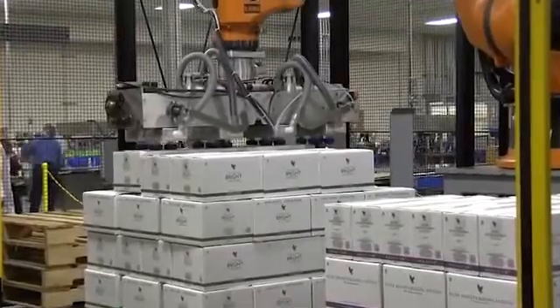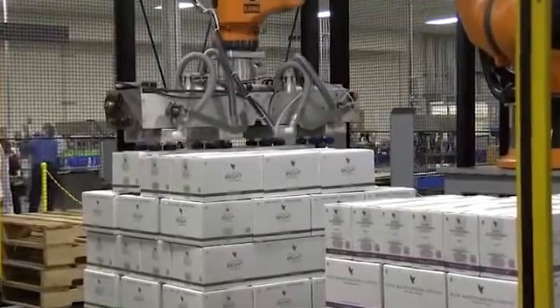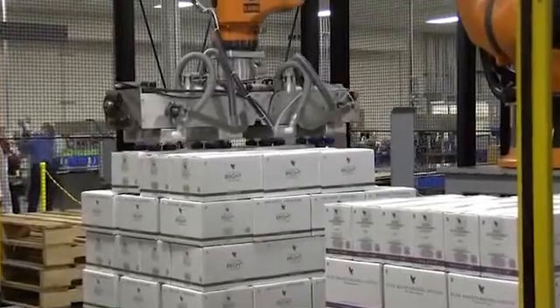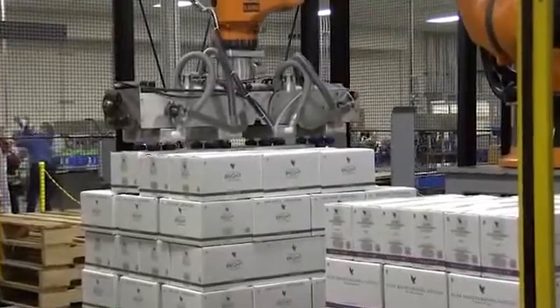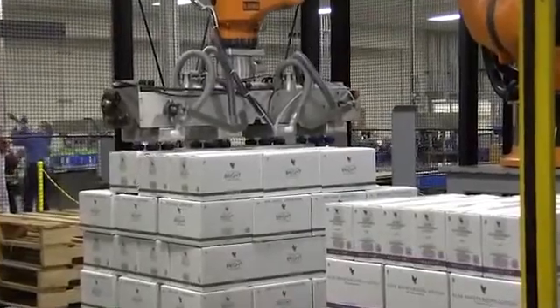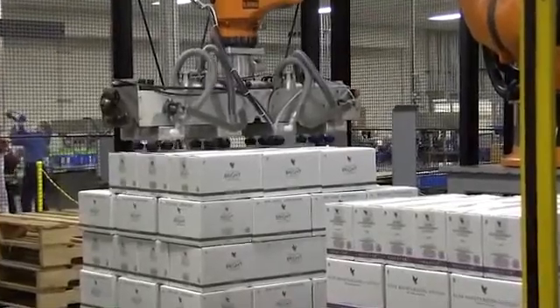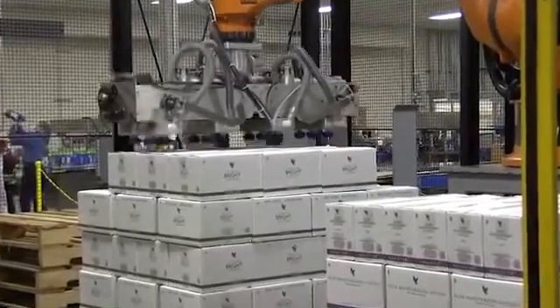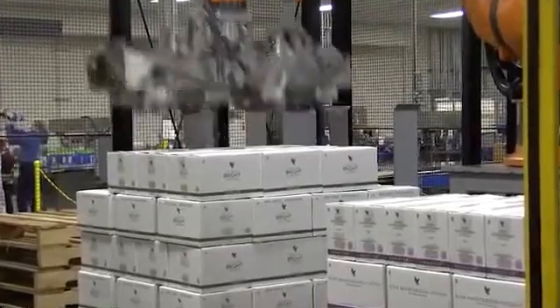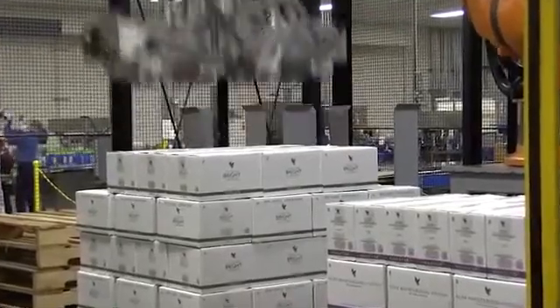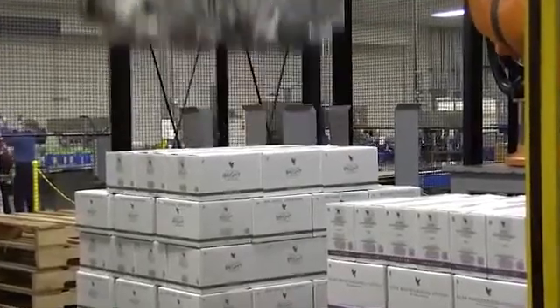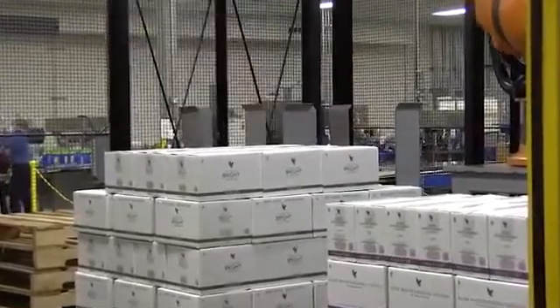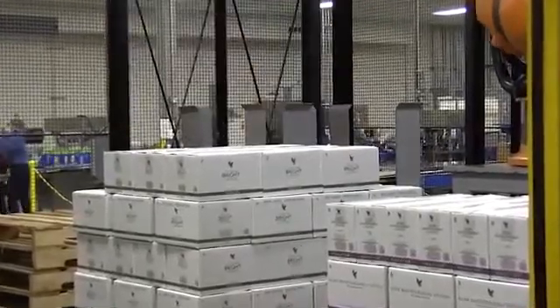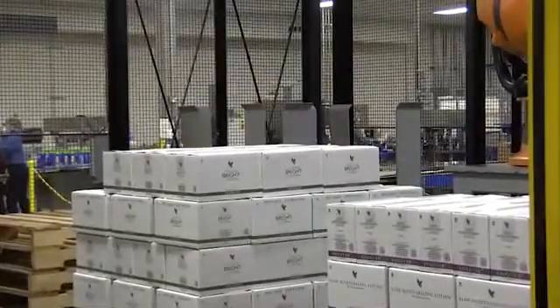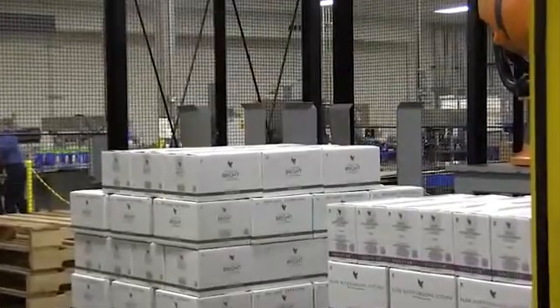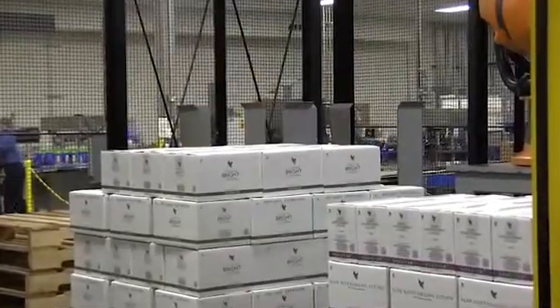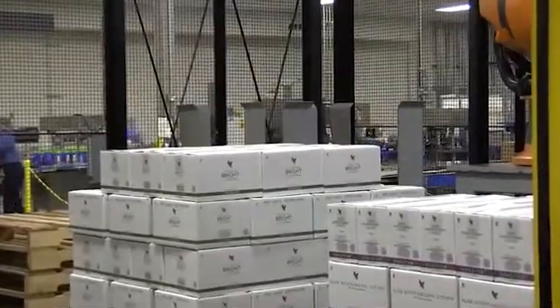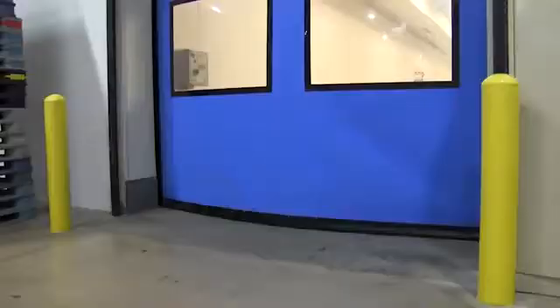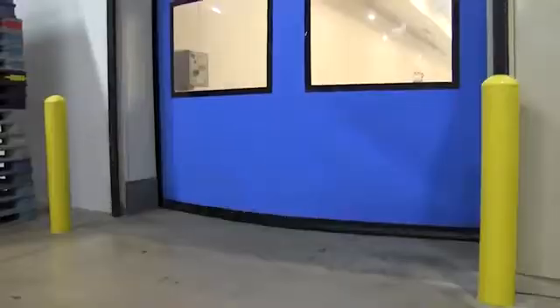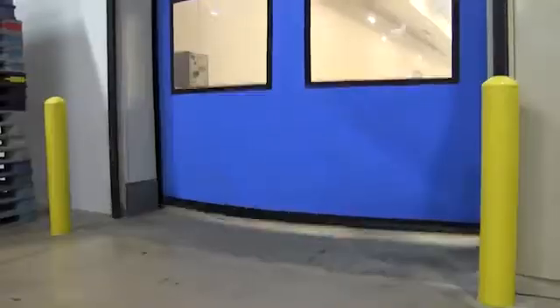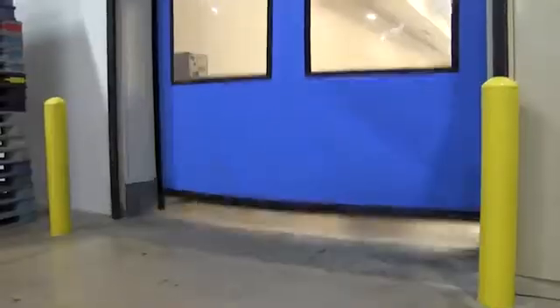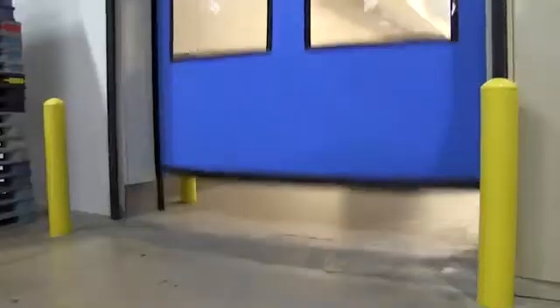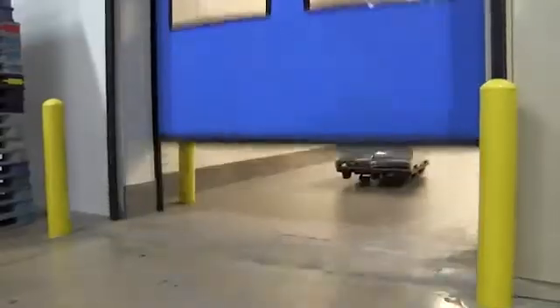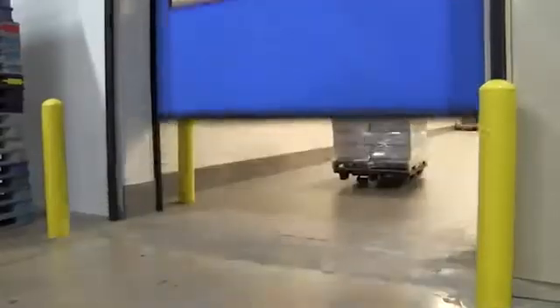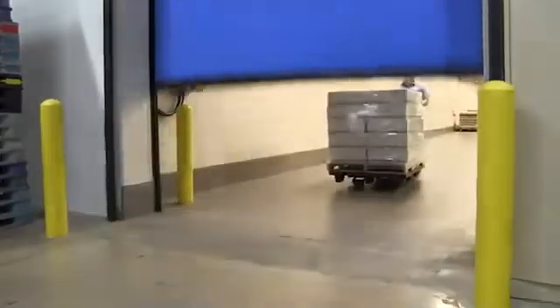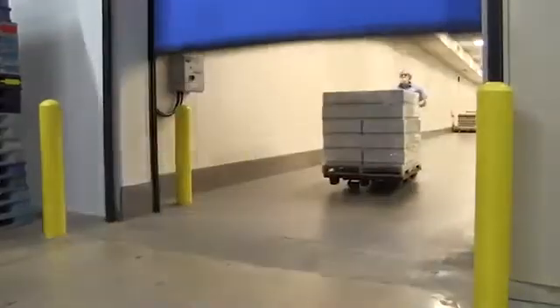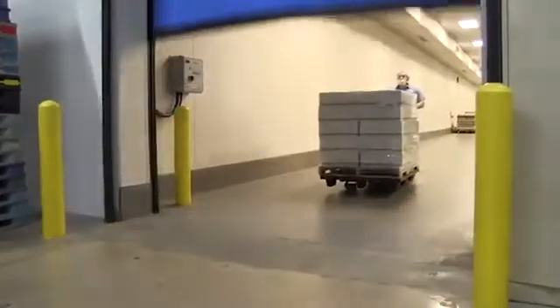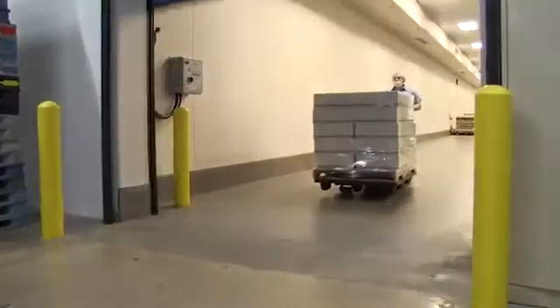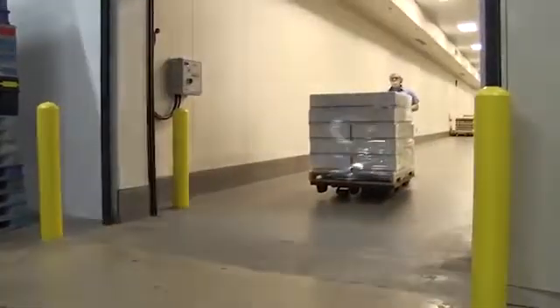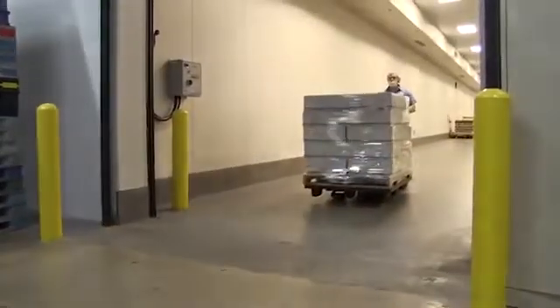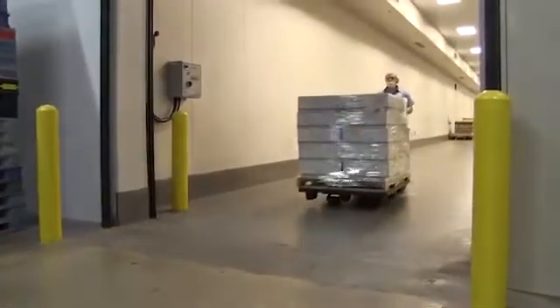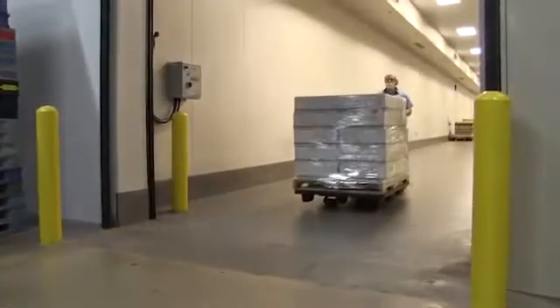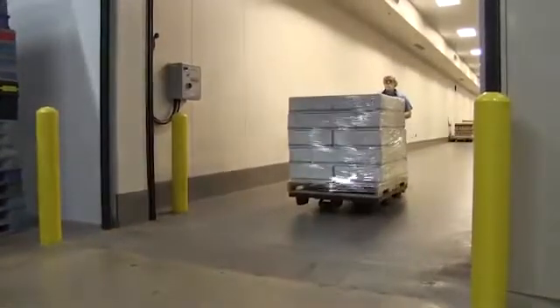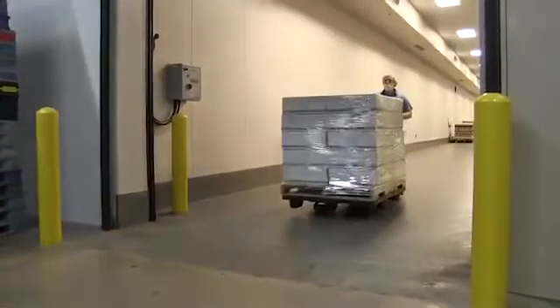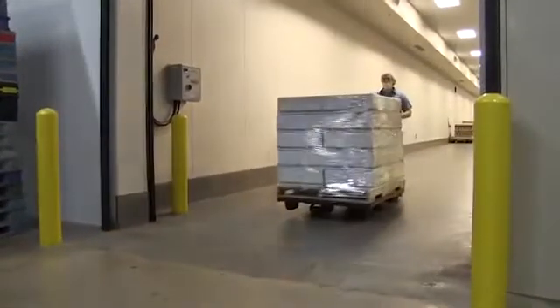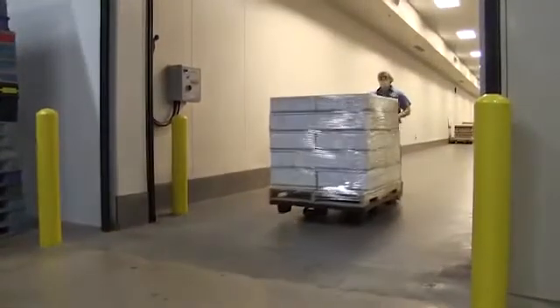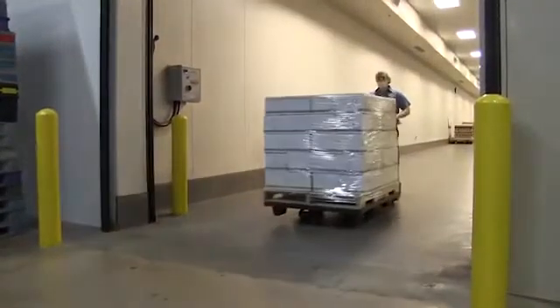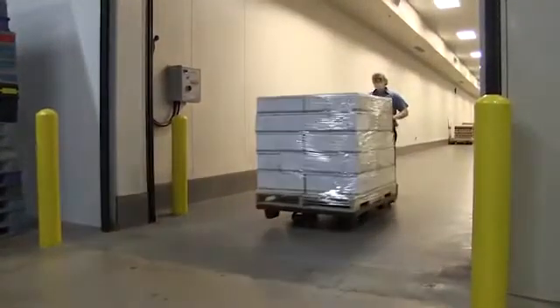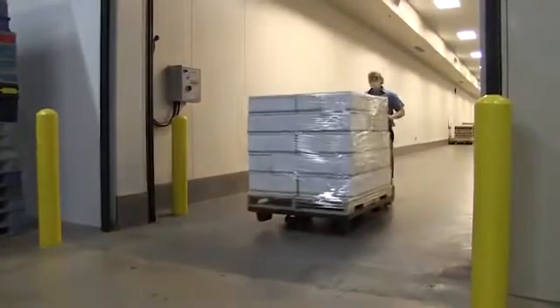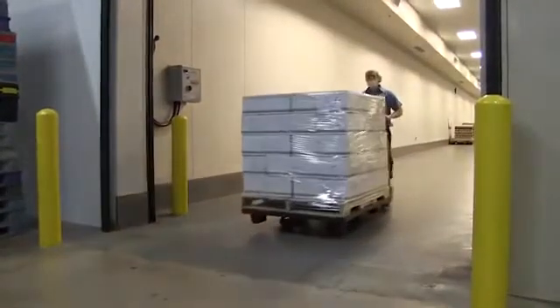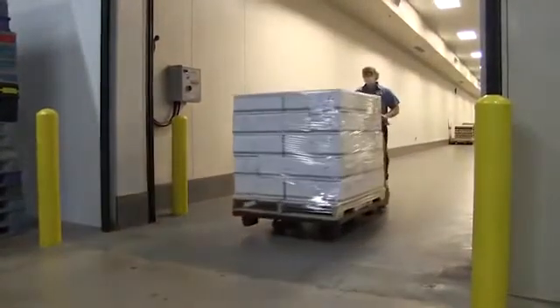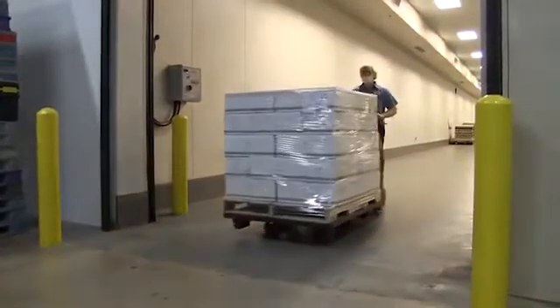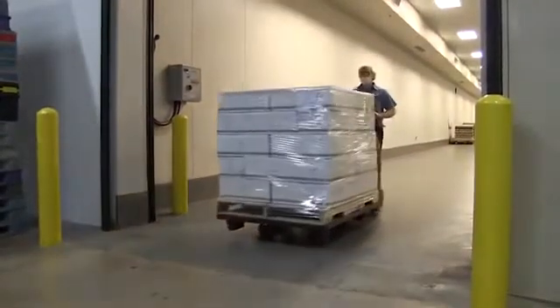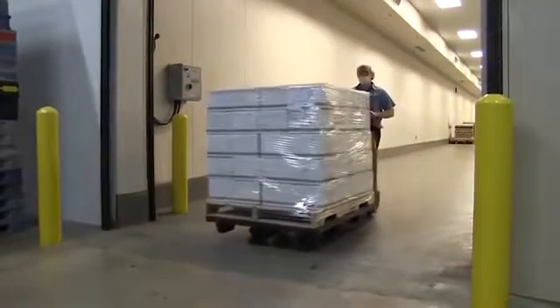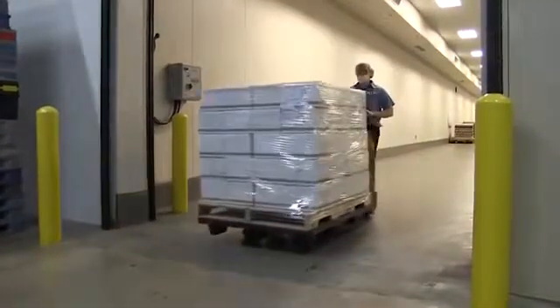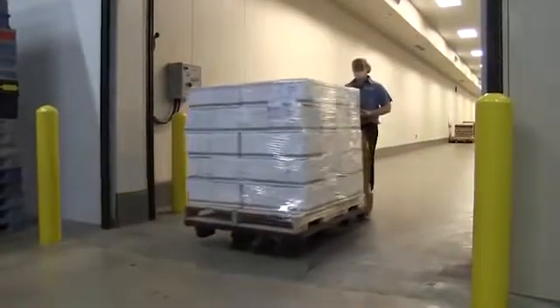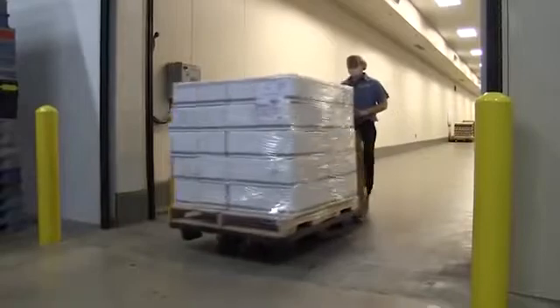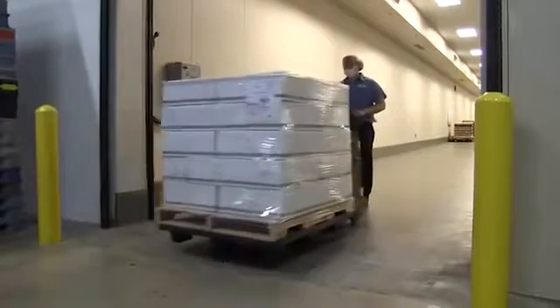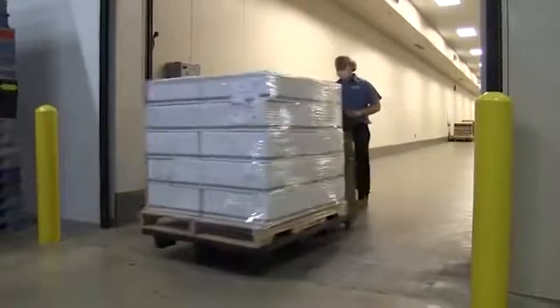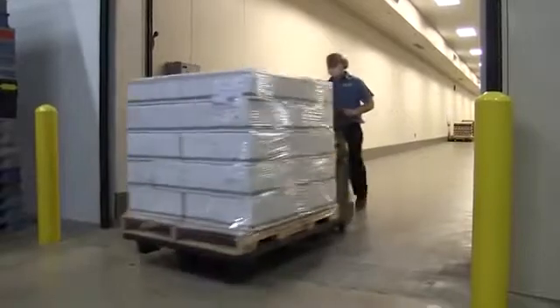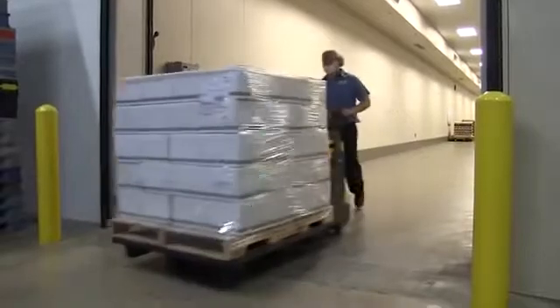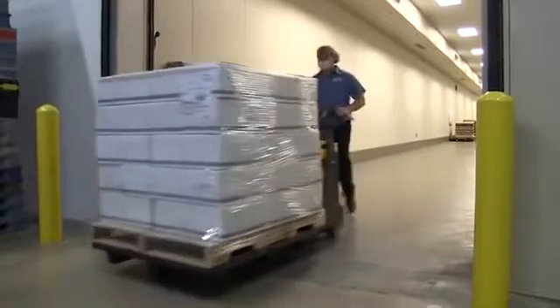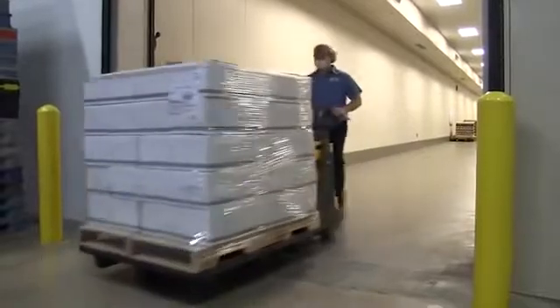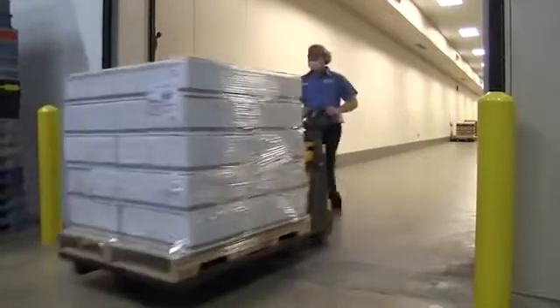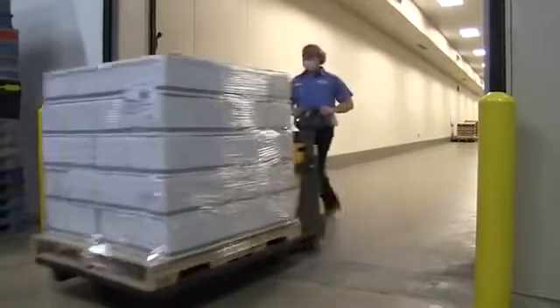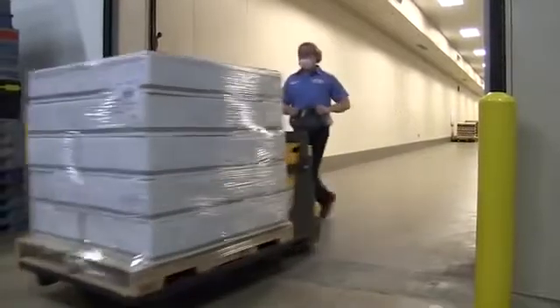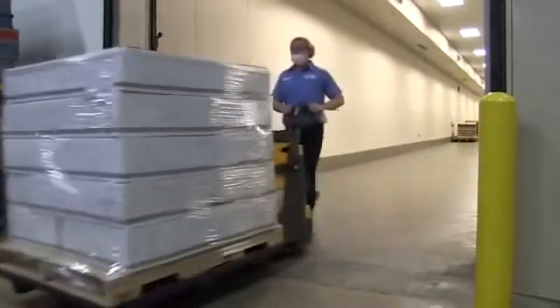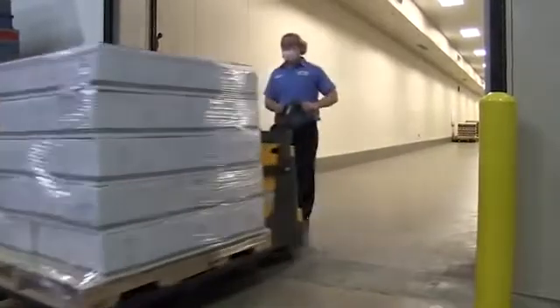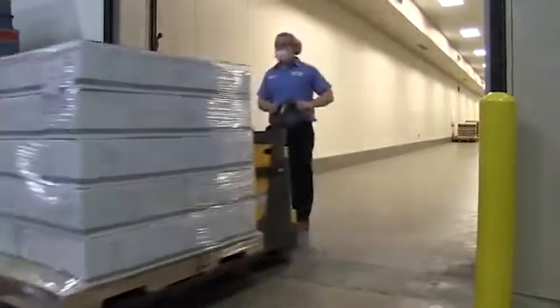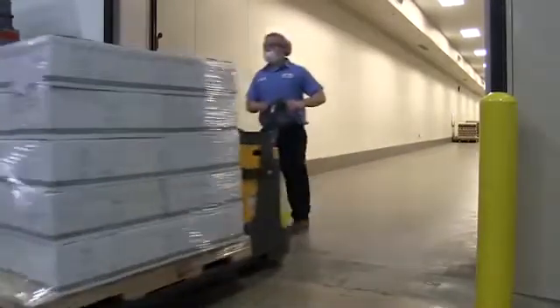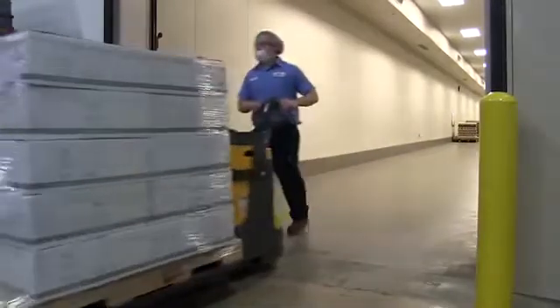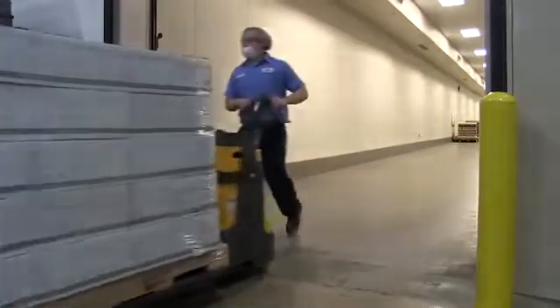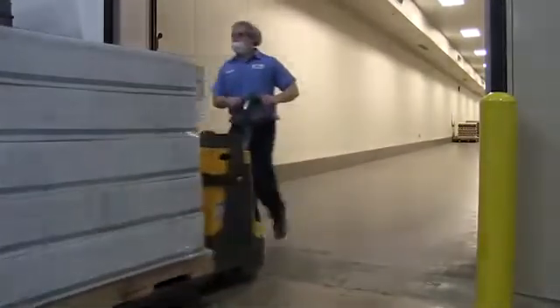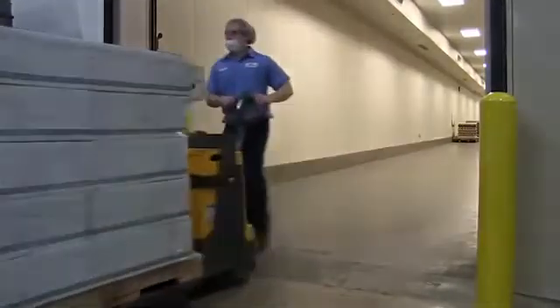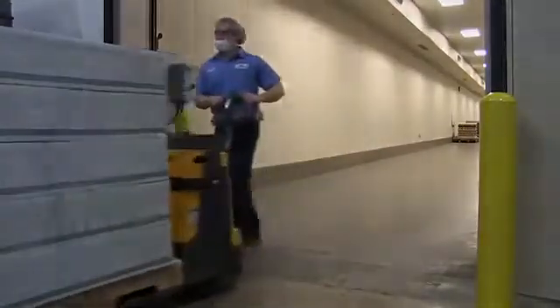Once the cases of Forever Bright are palletized, the pallets are sent to the stretch wrapper, where they are stretch-wrapped and labeled for shipment.